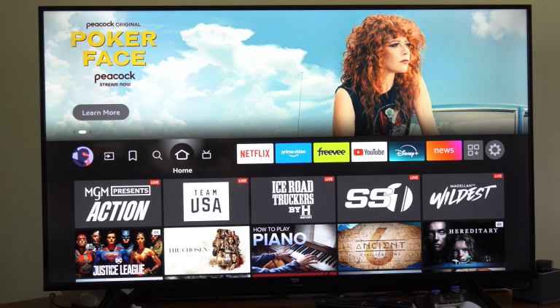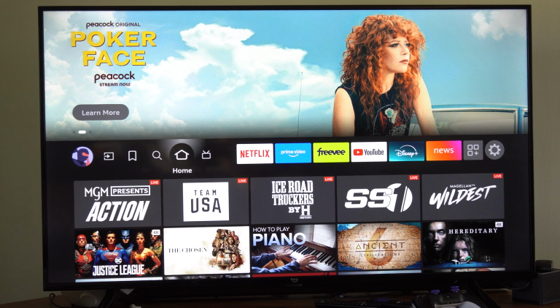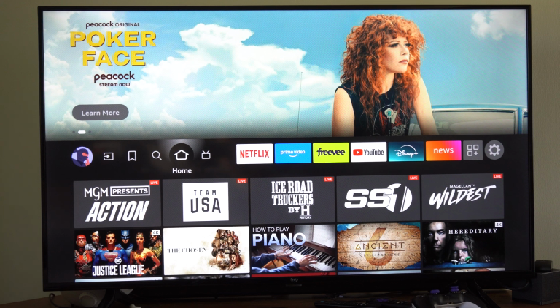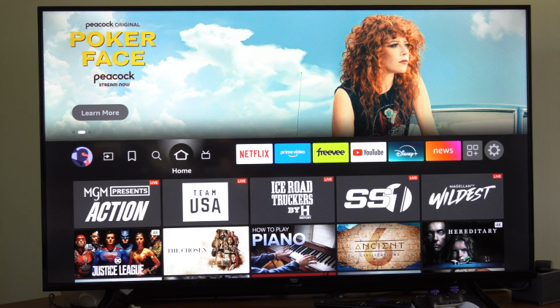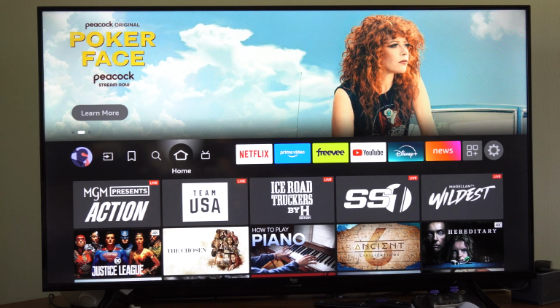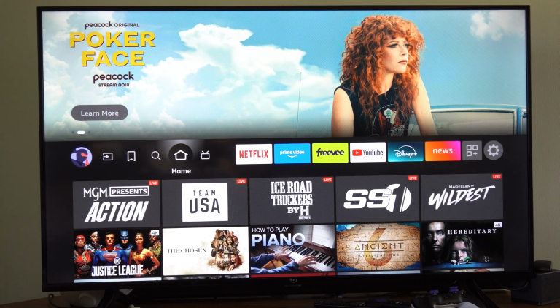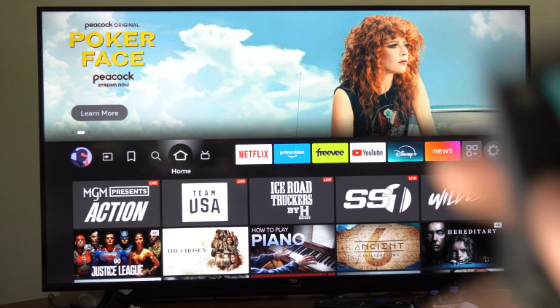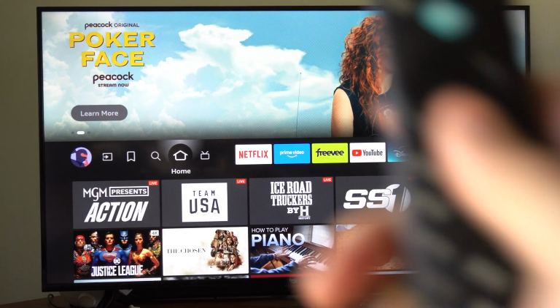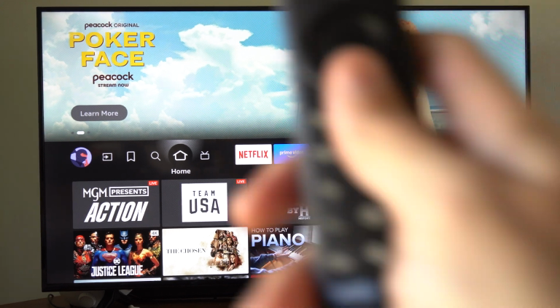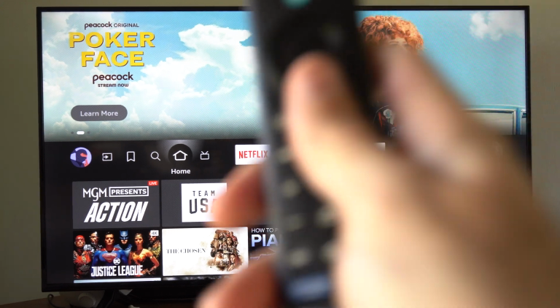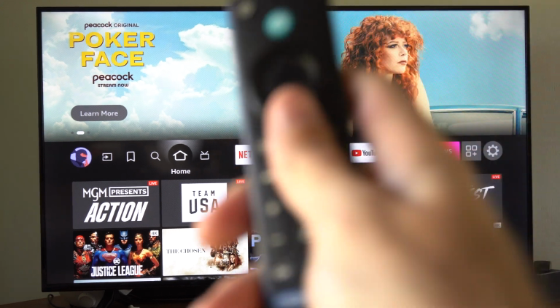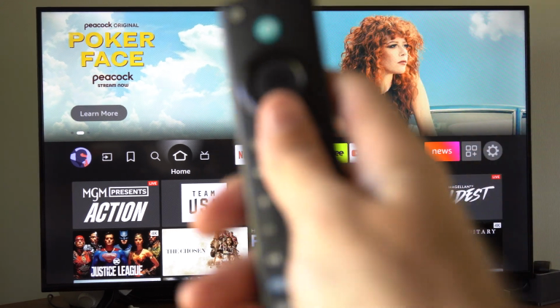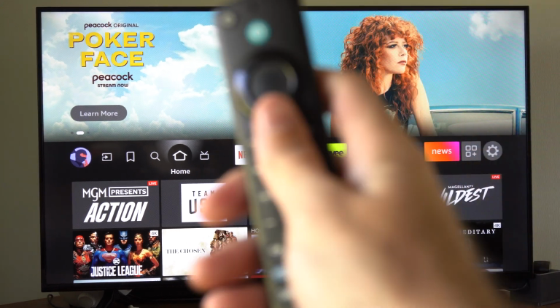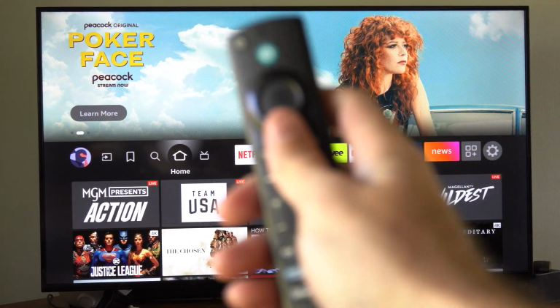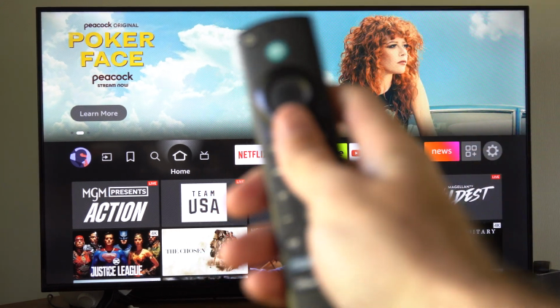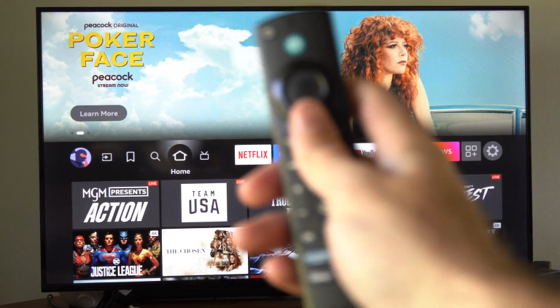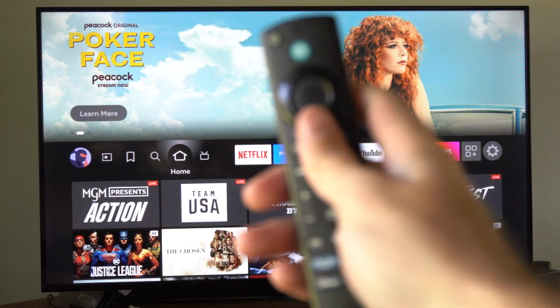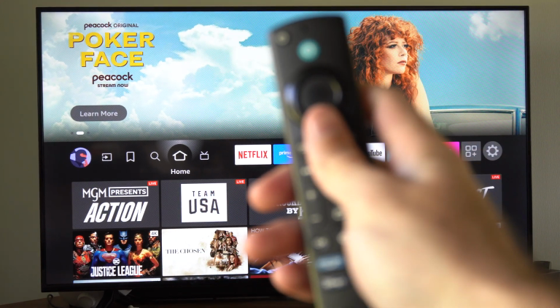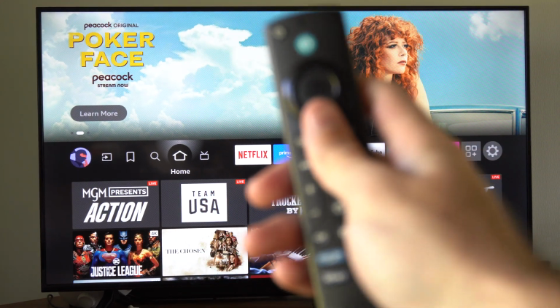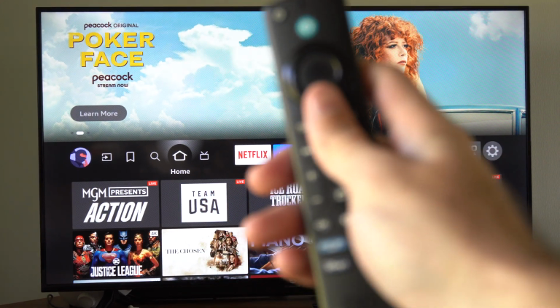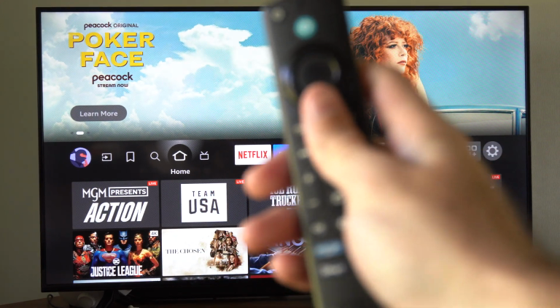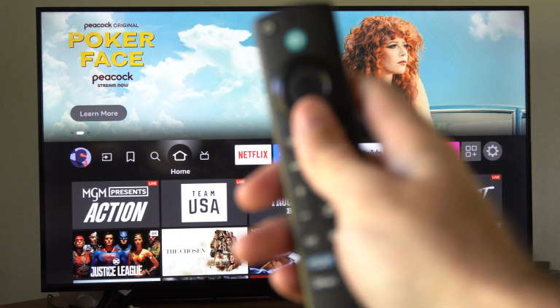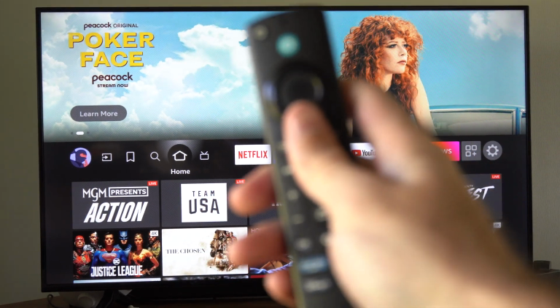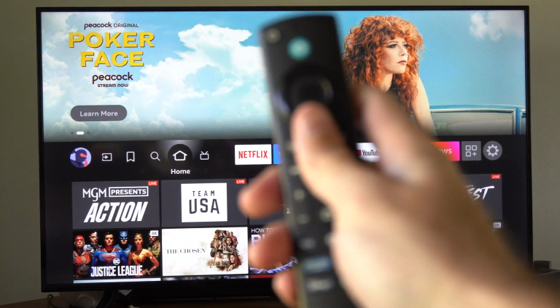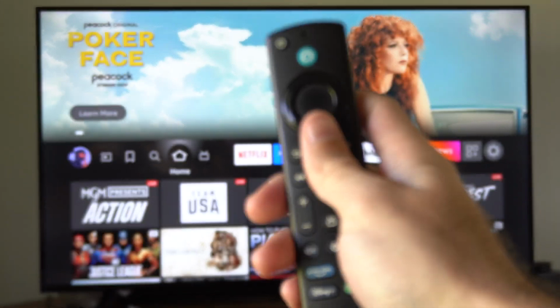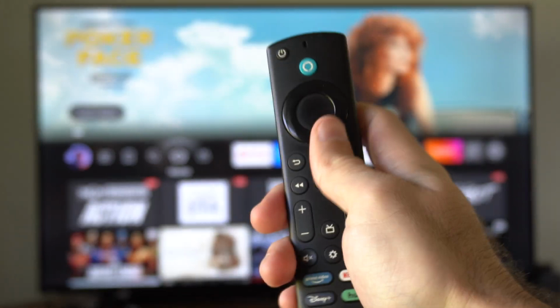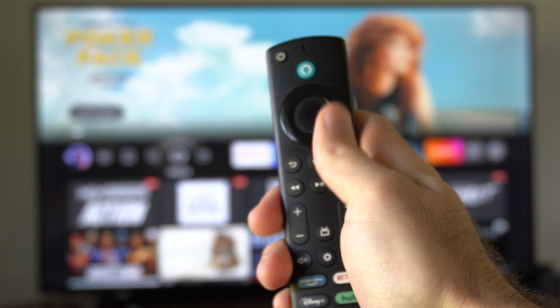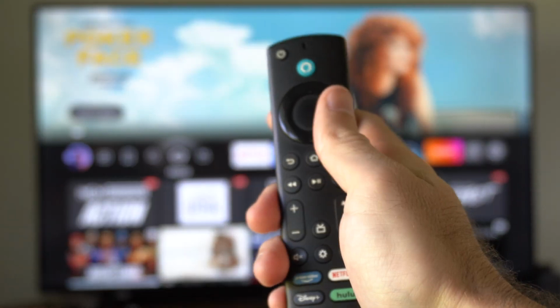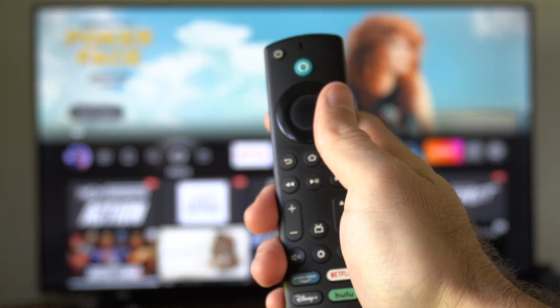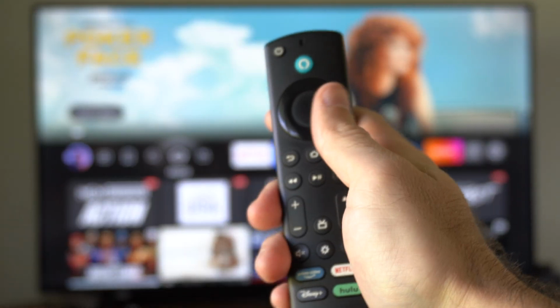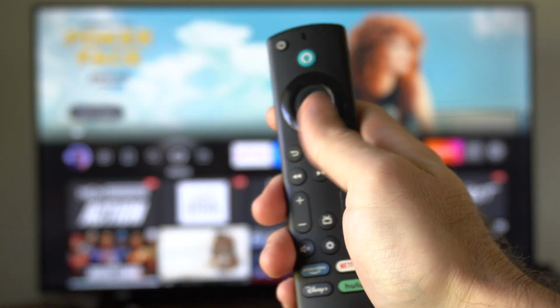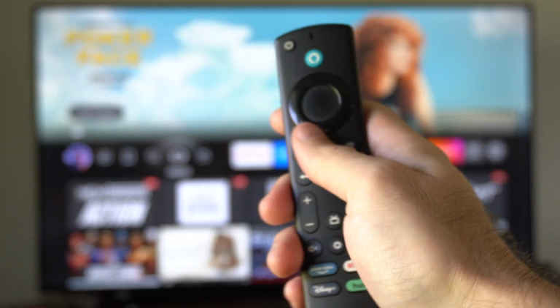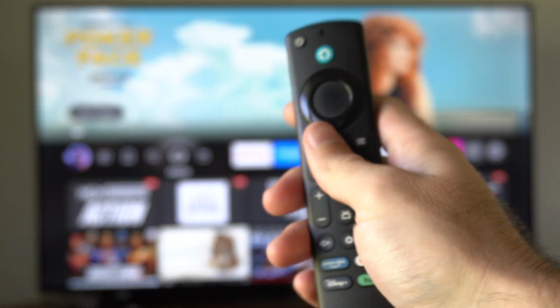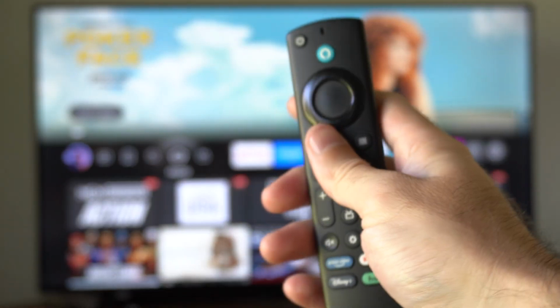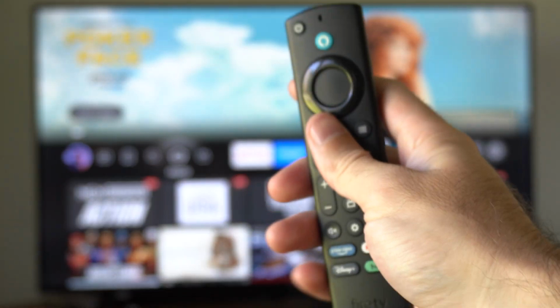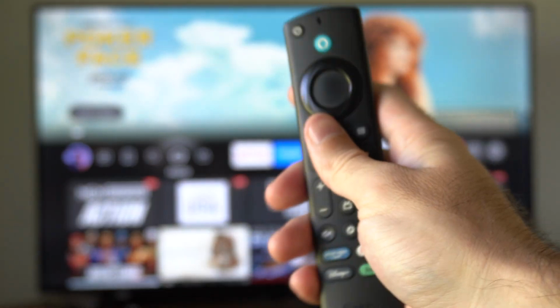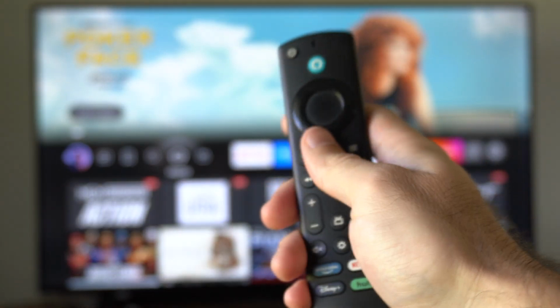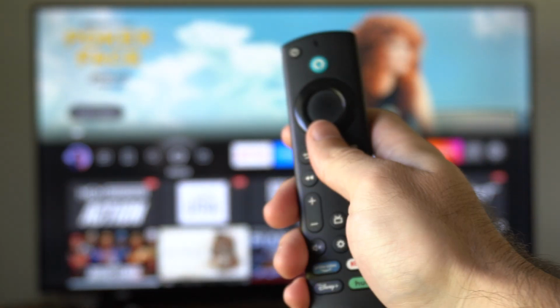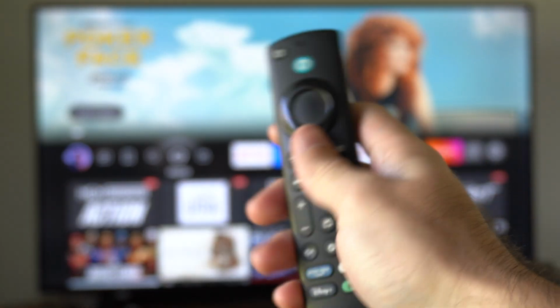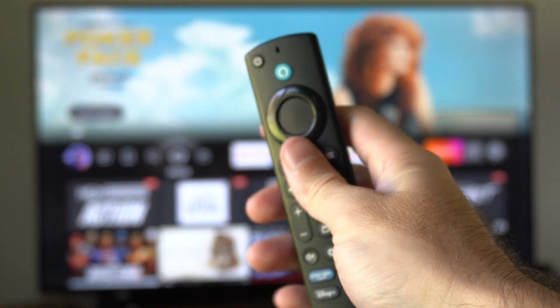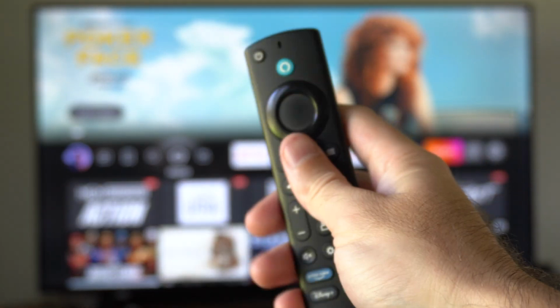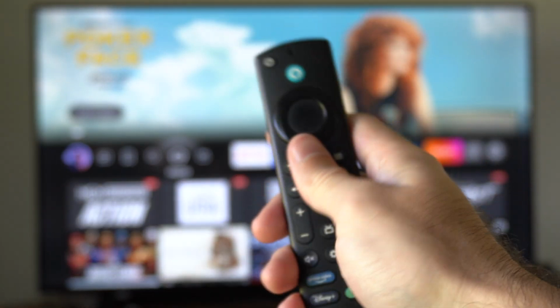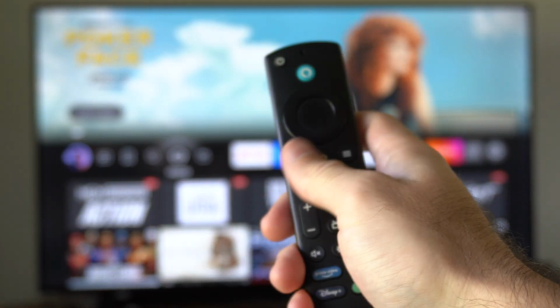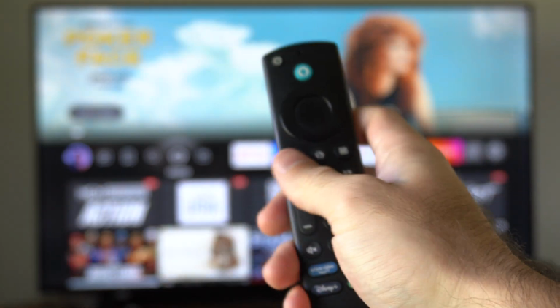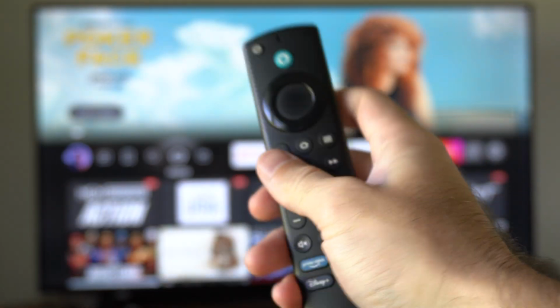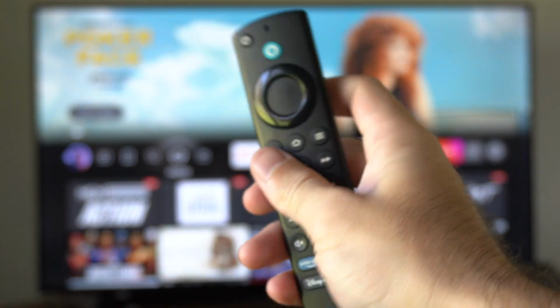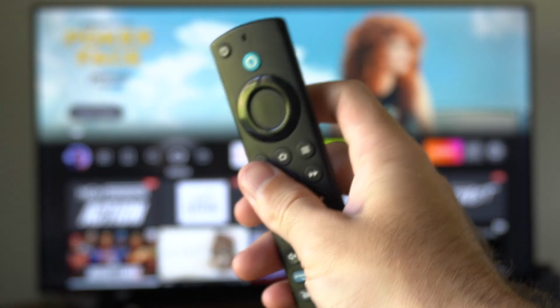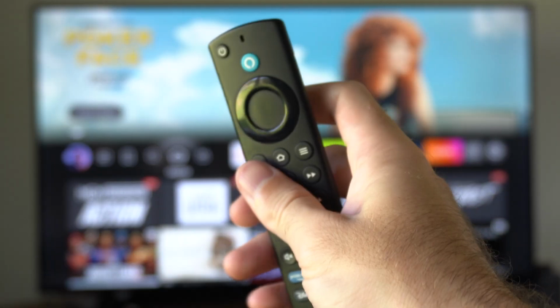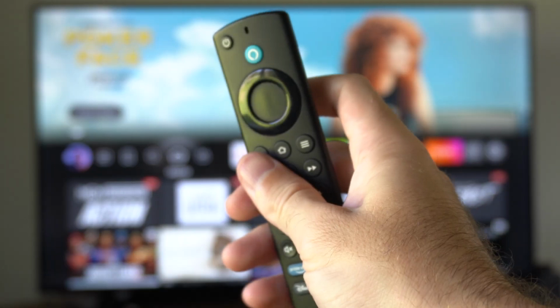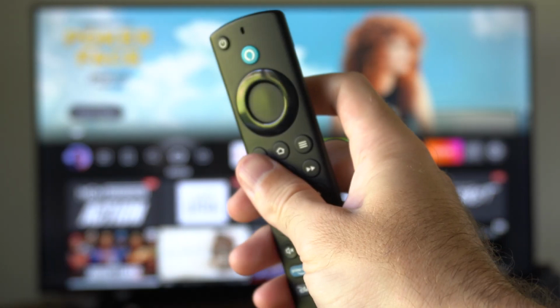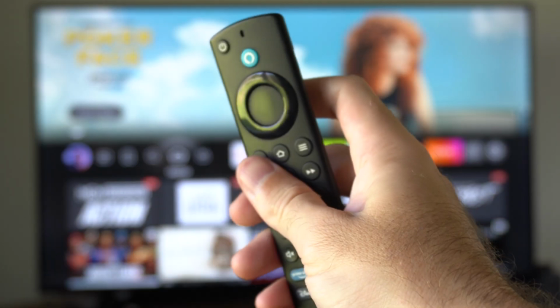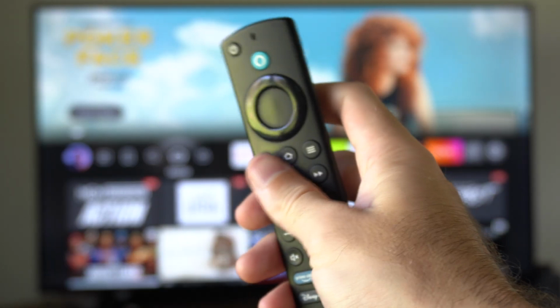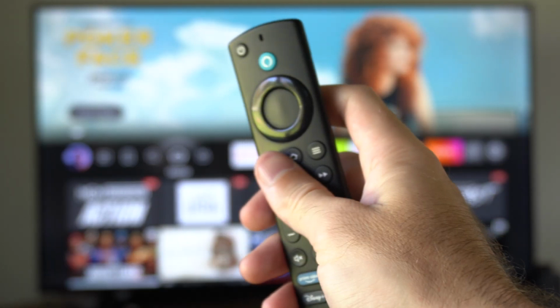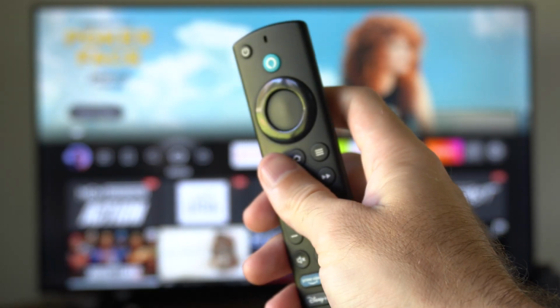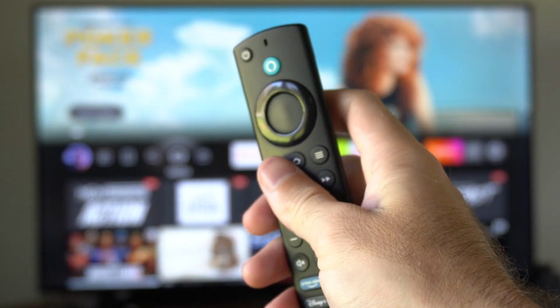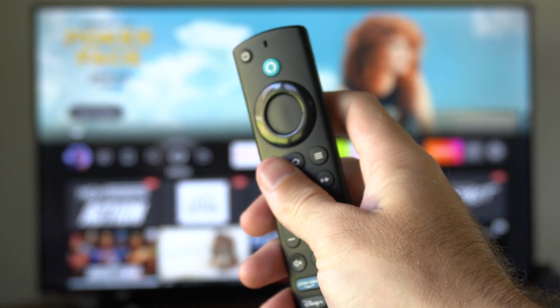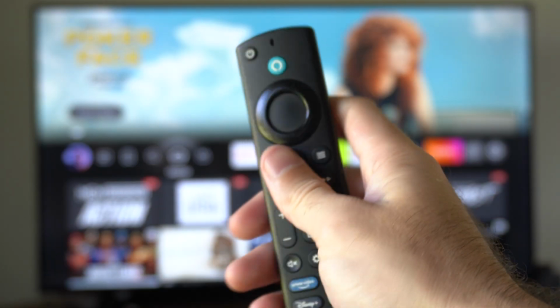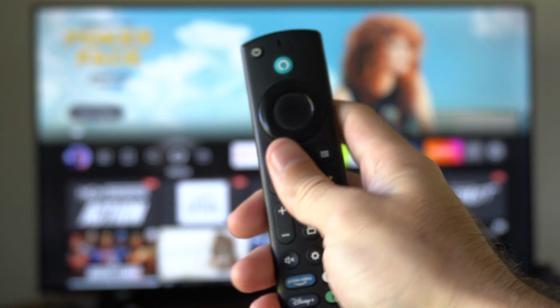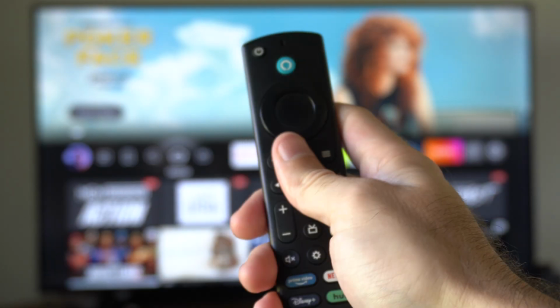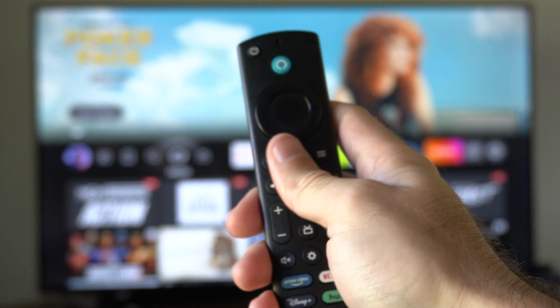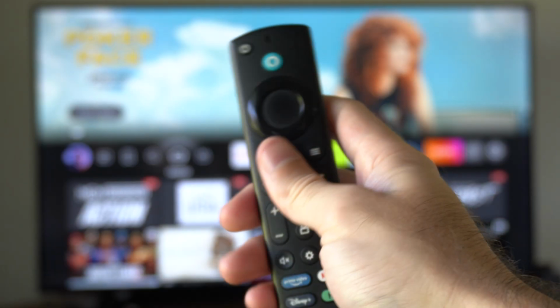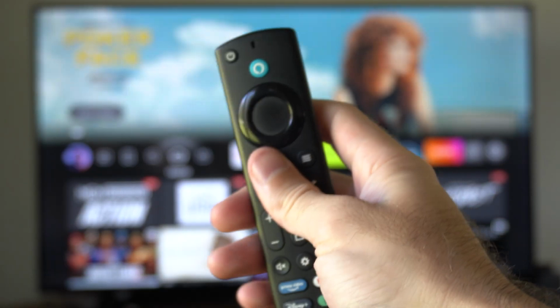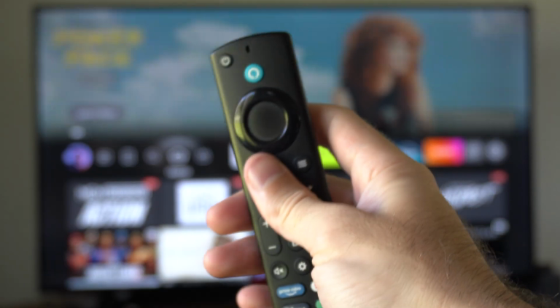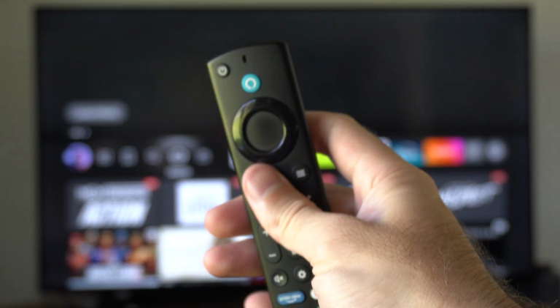Hey everyone, this is Tim from Your6Tech. Today in this video, I'm gonna show you how to connect and pair an Amazon Fire Stick that is not connecting.